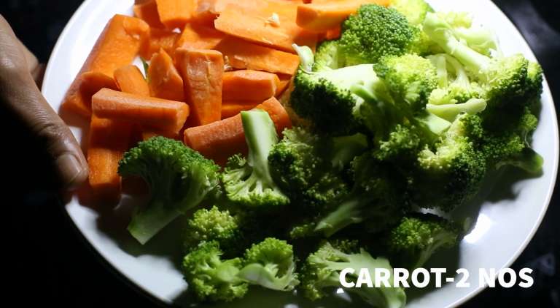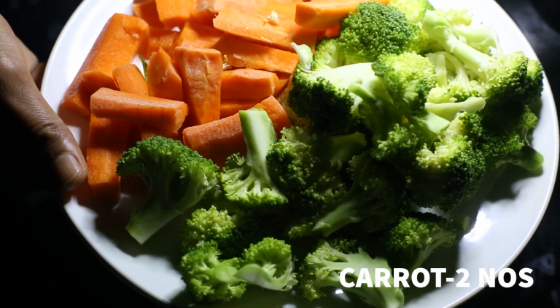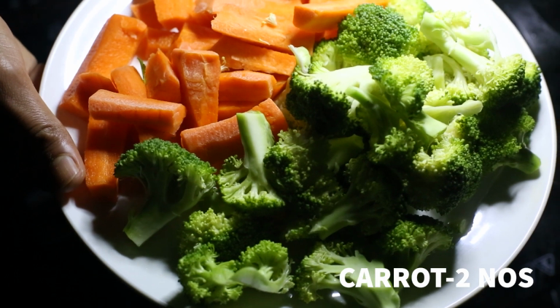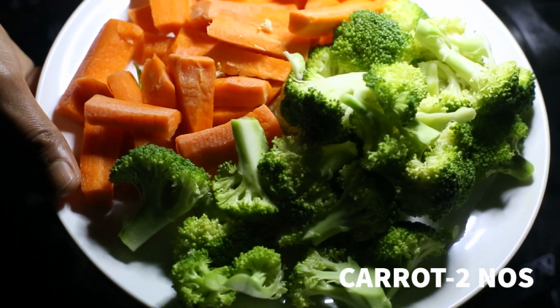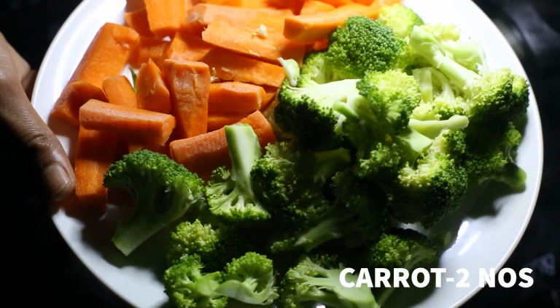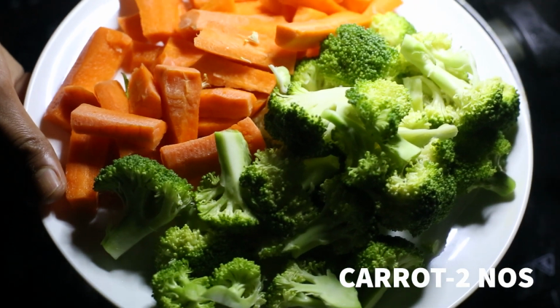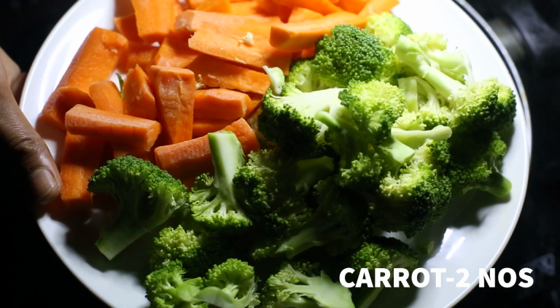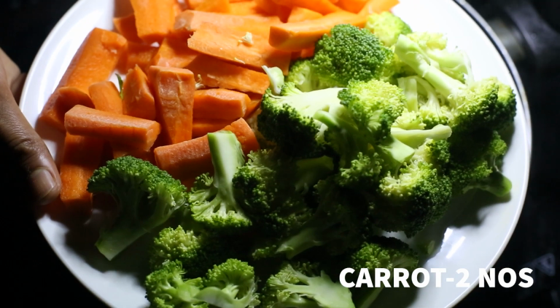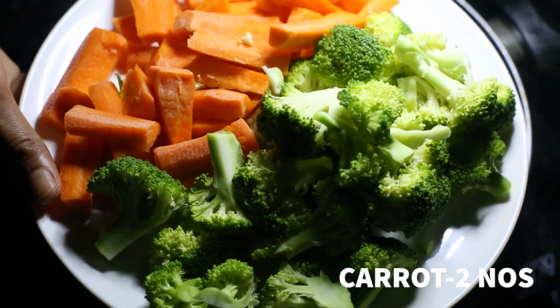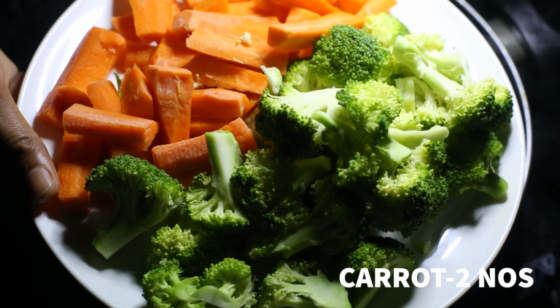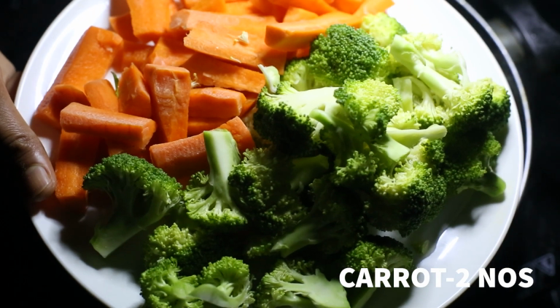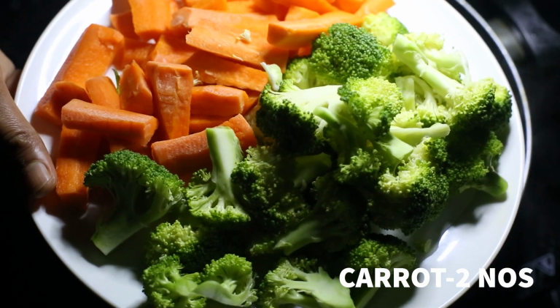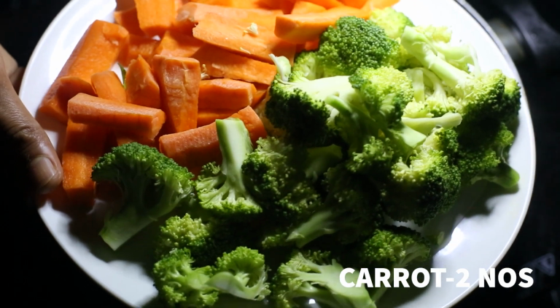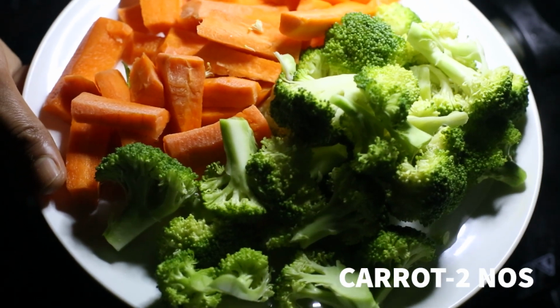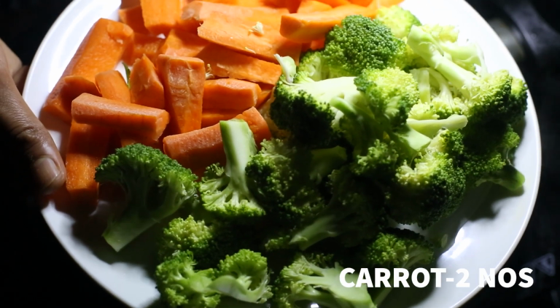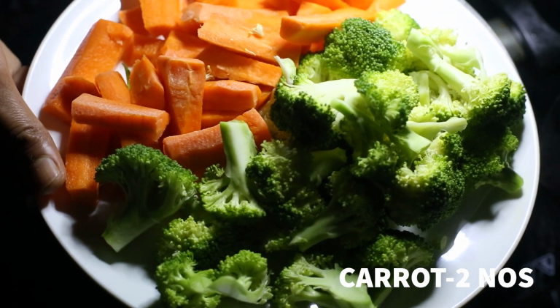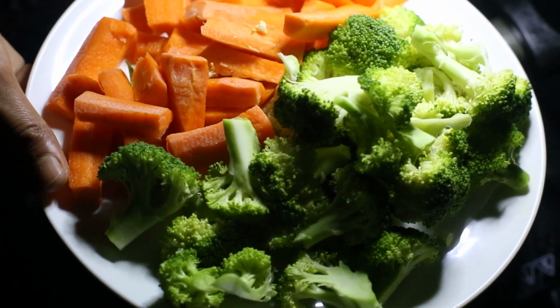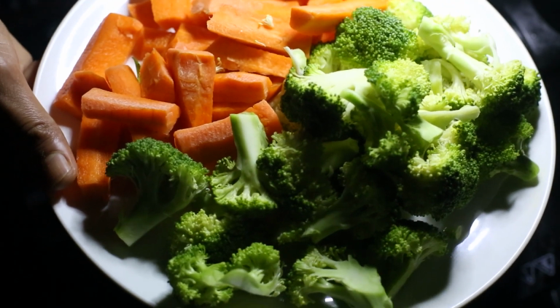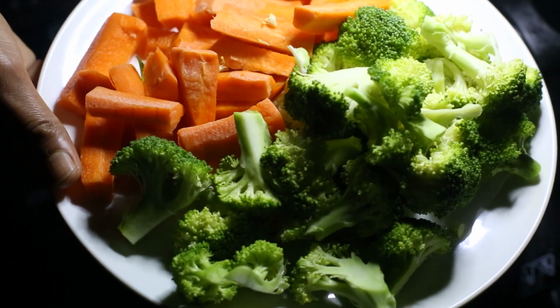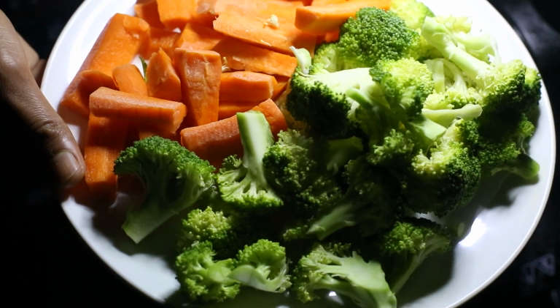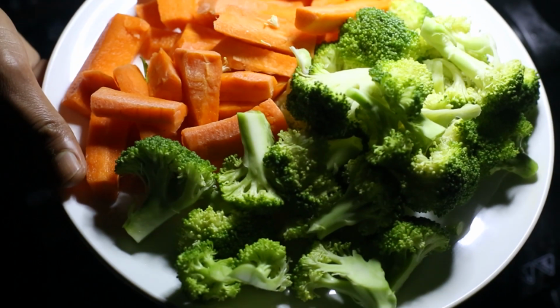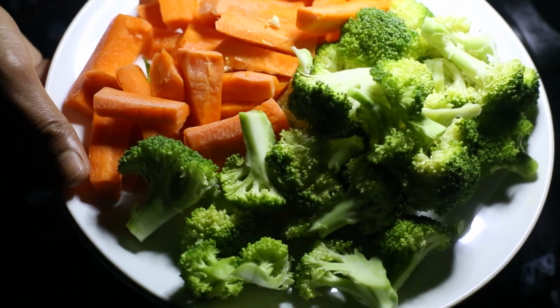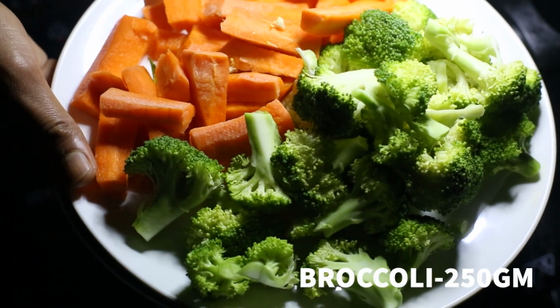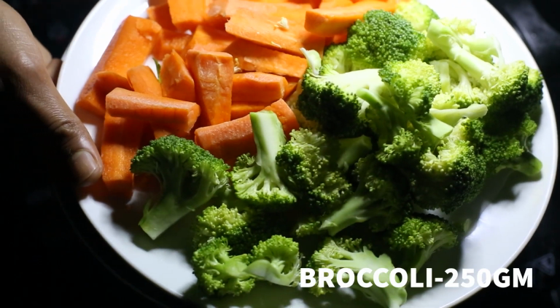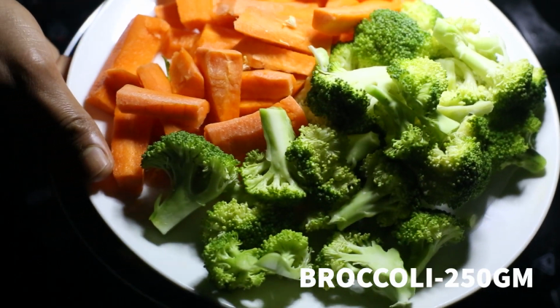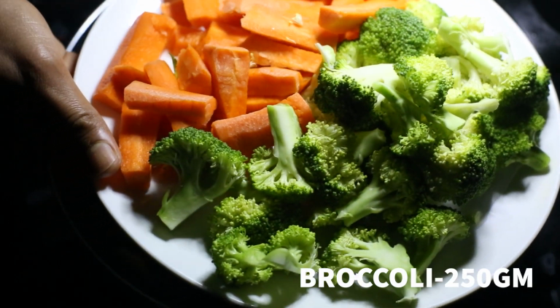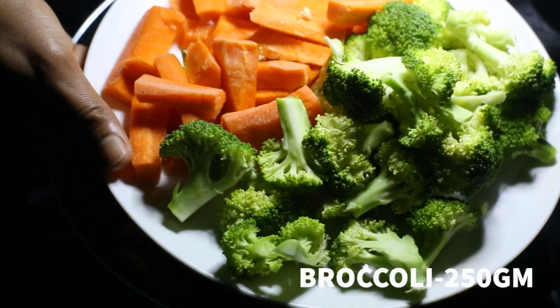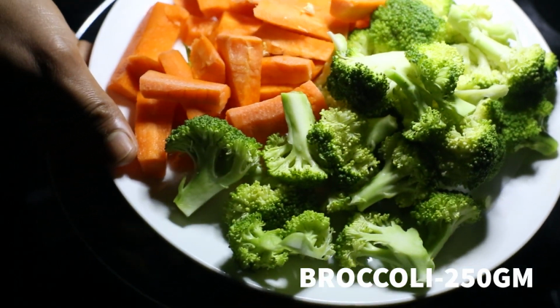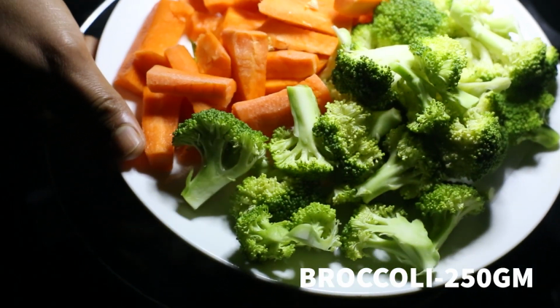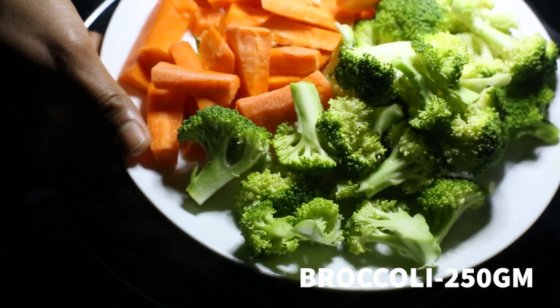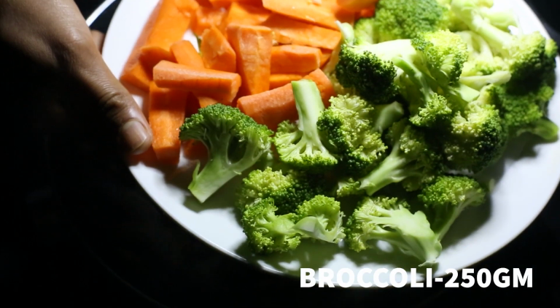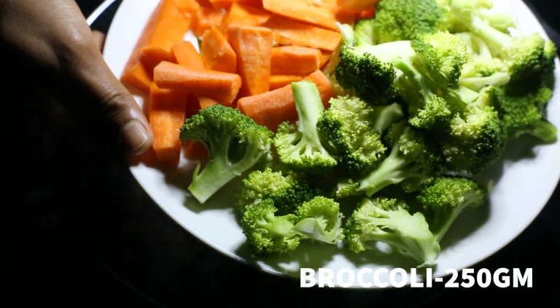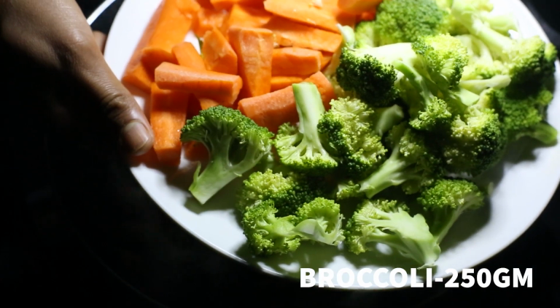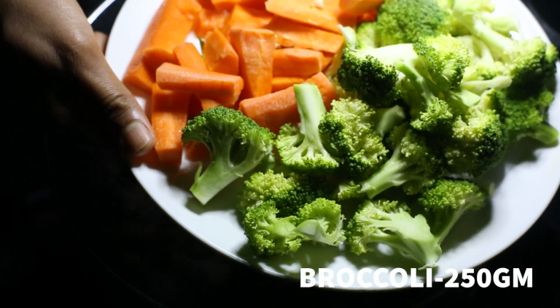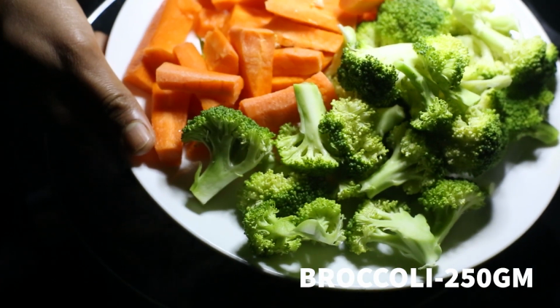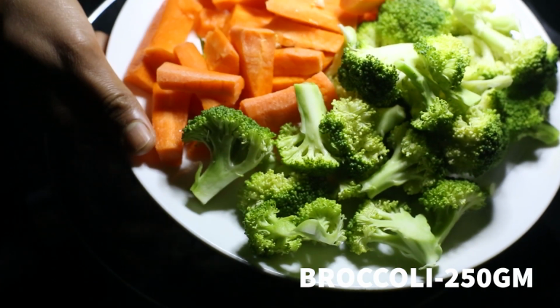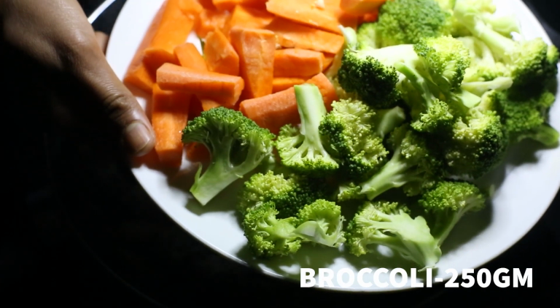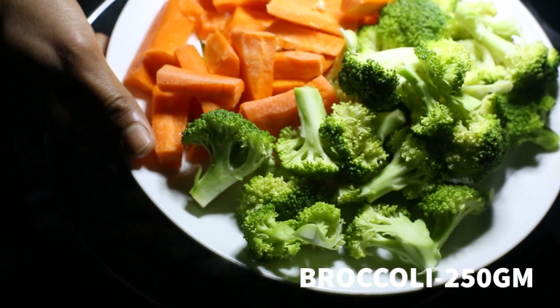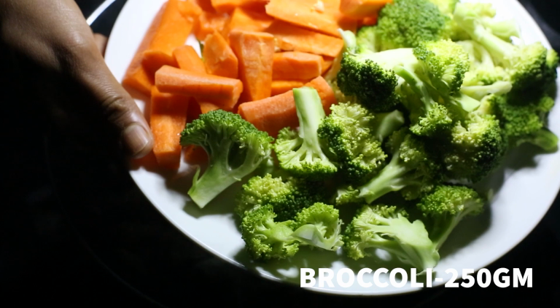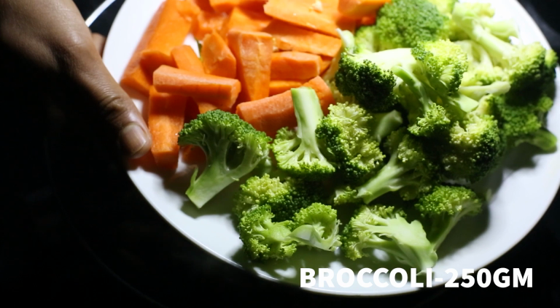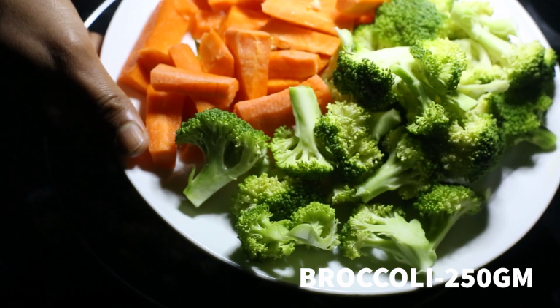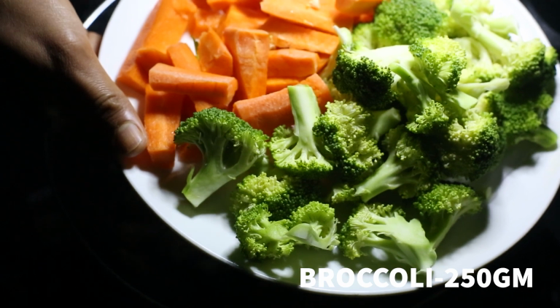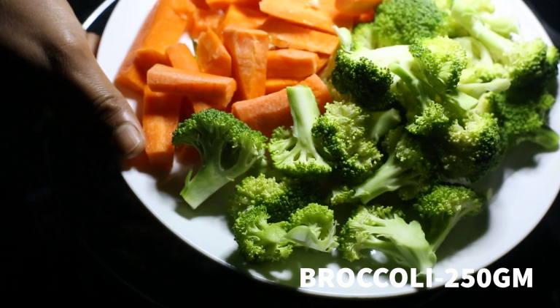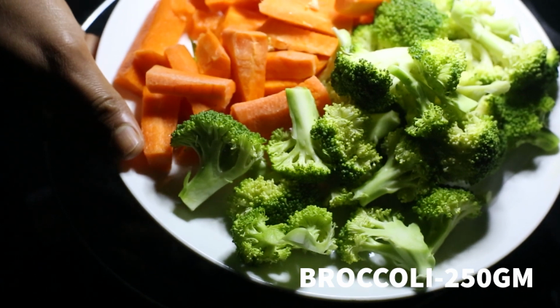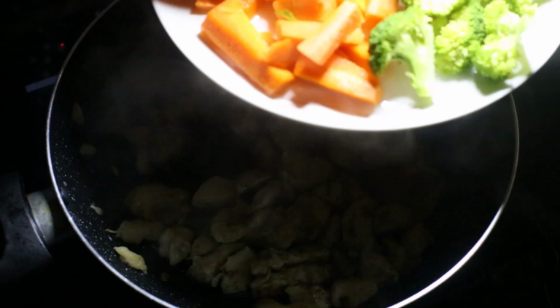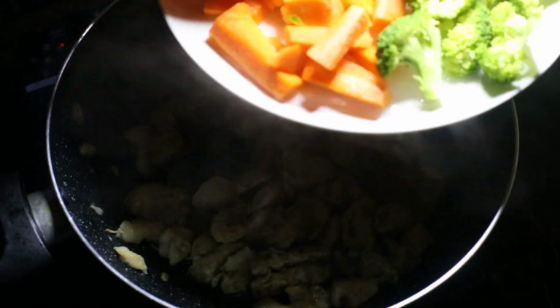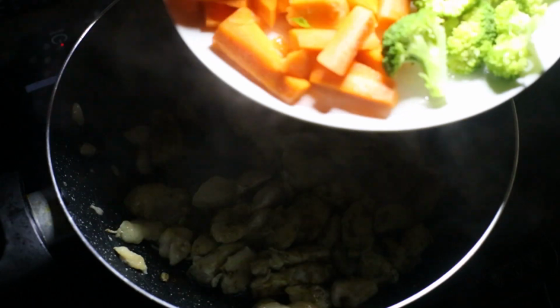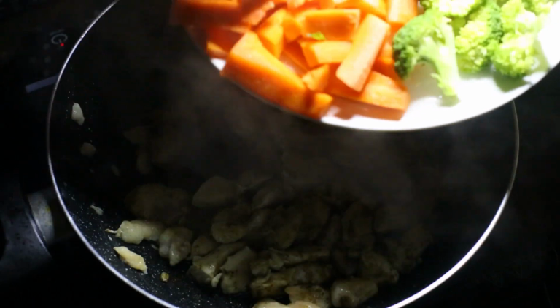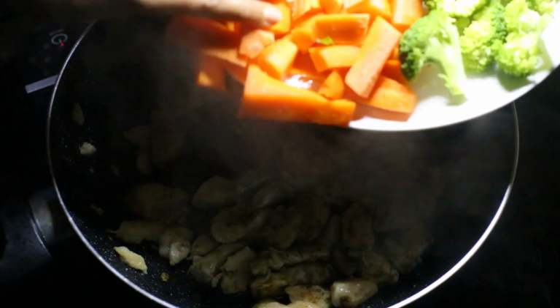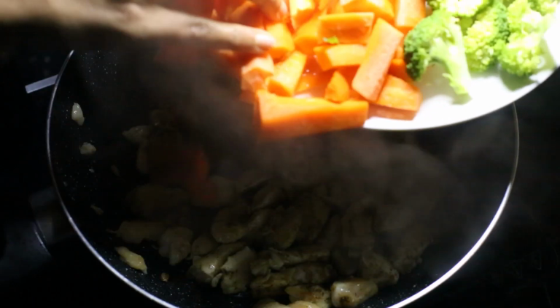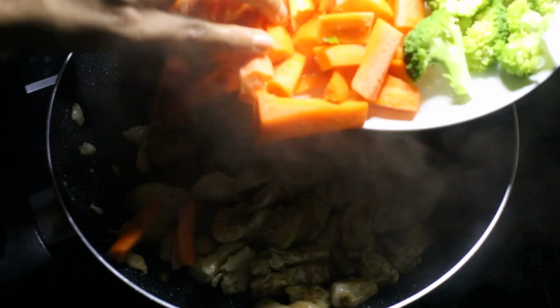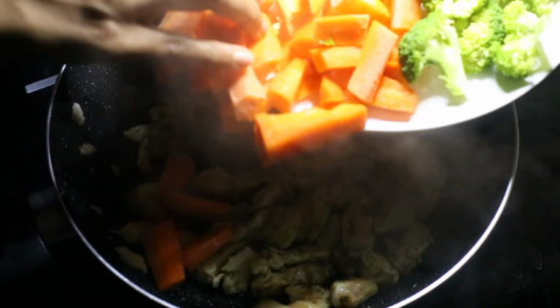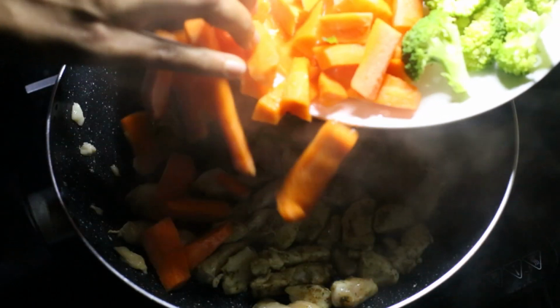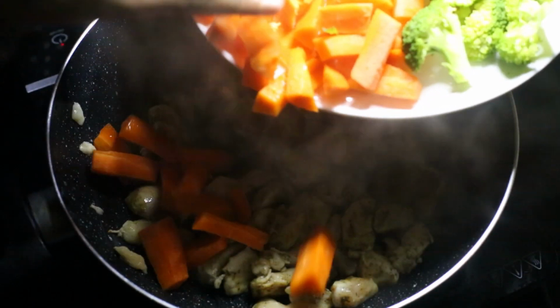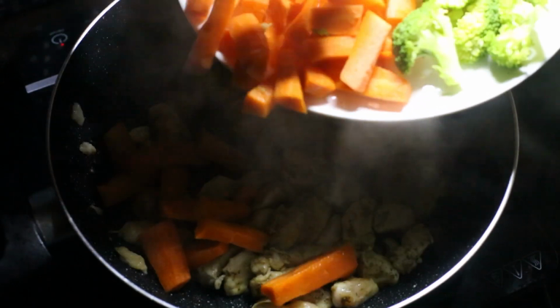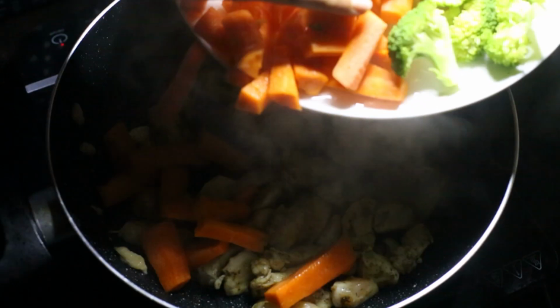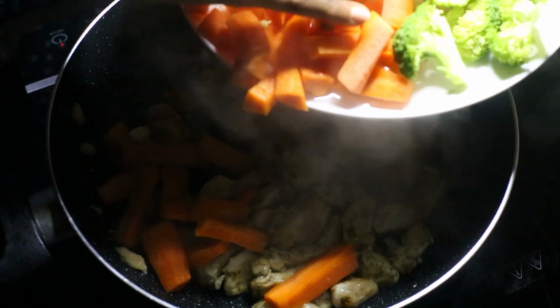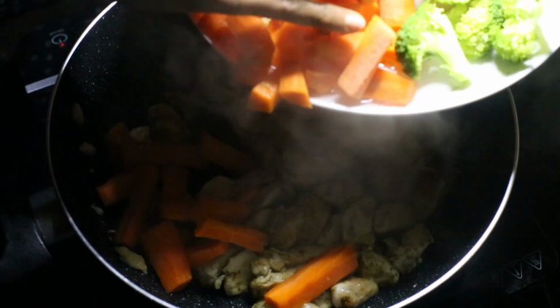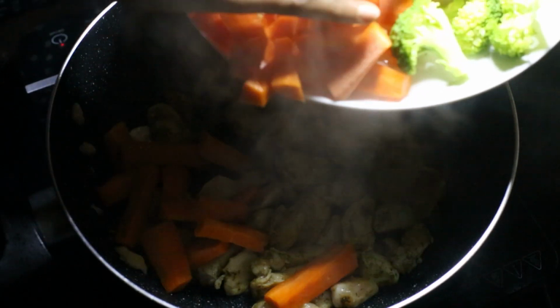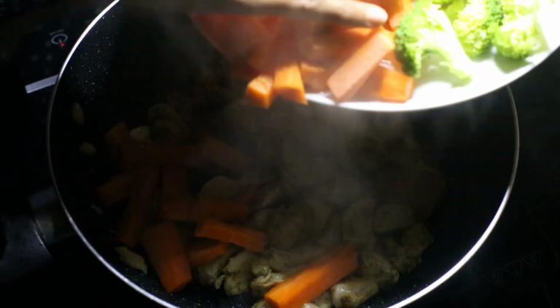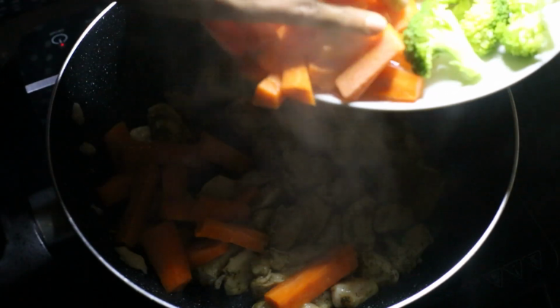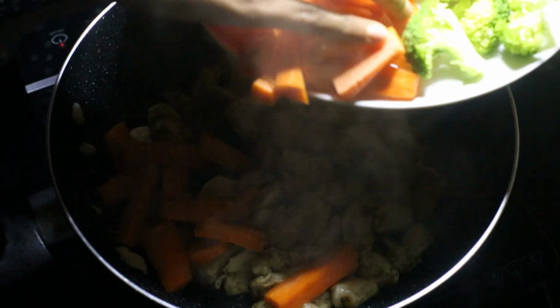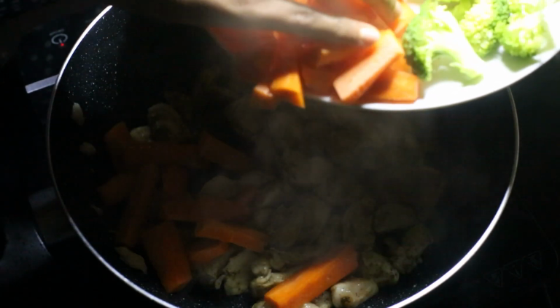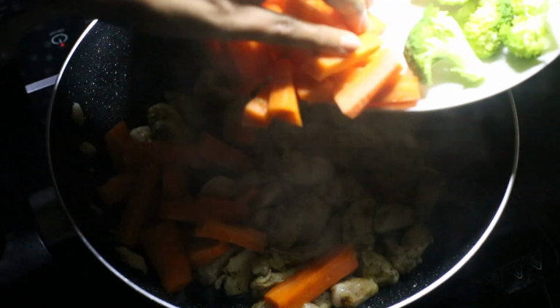I will add the veggies. I will cook it in a bit. I will add broccoli and carrot.